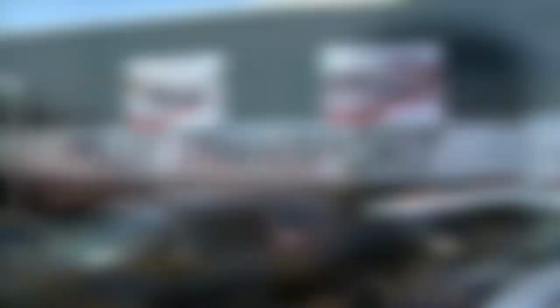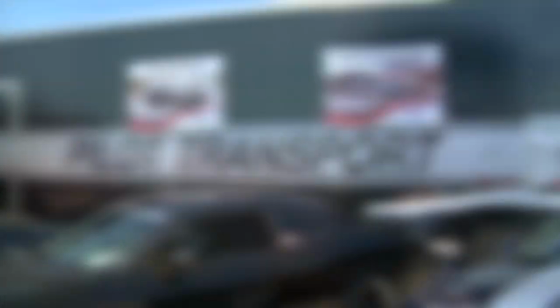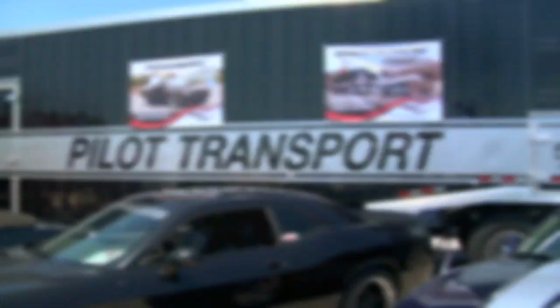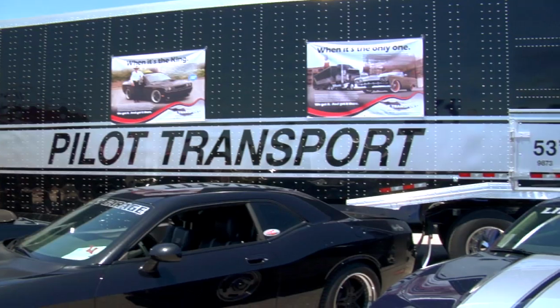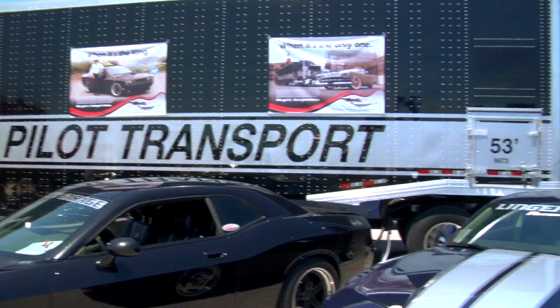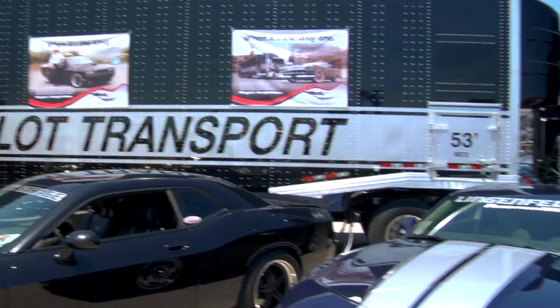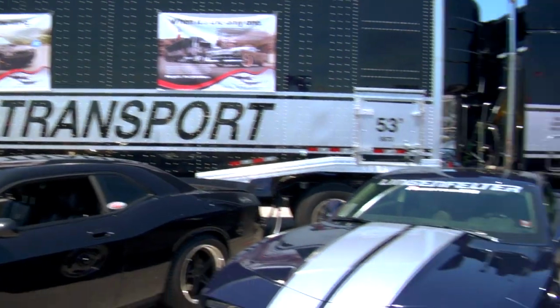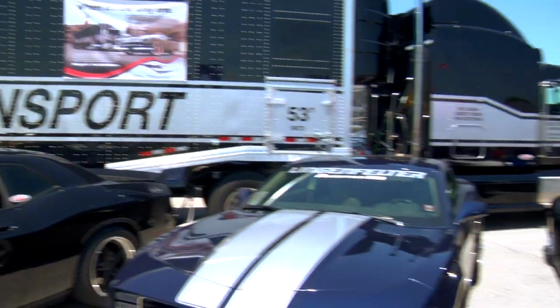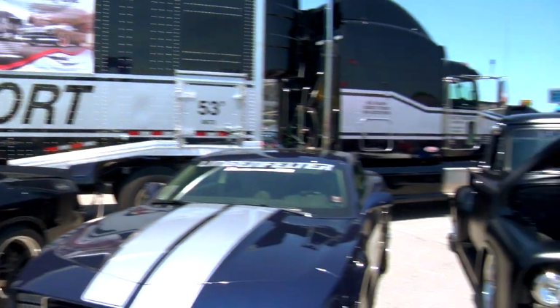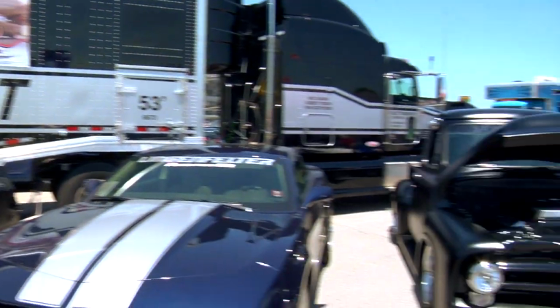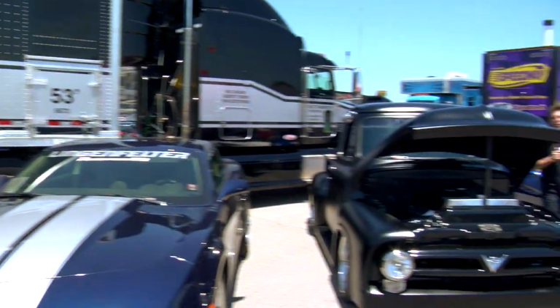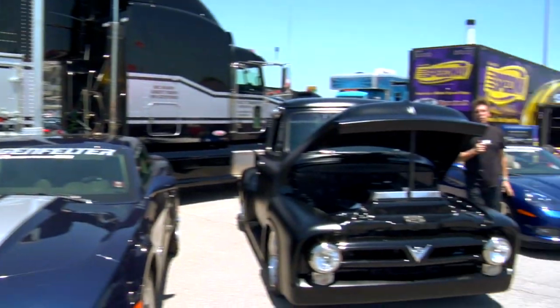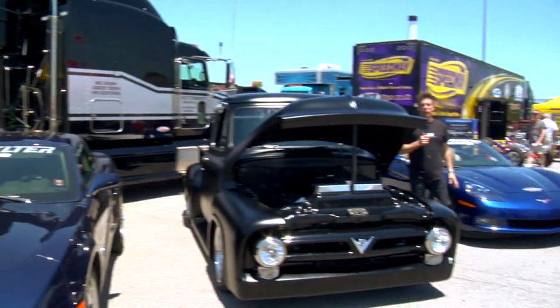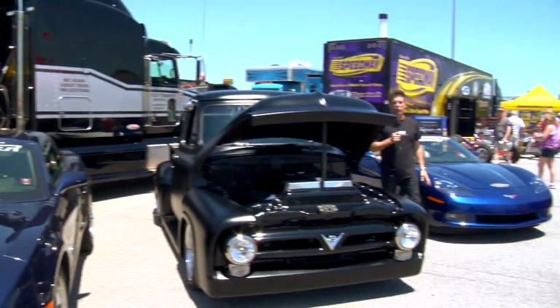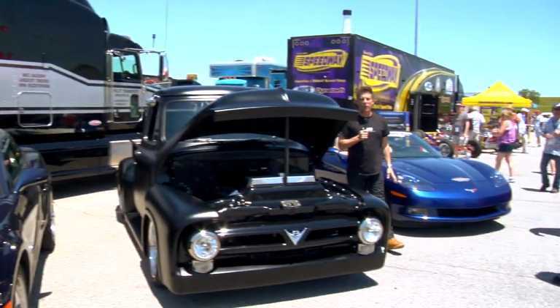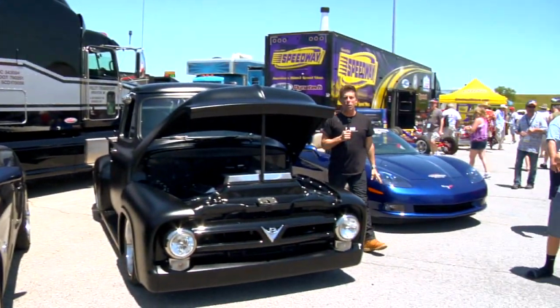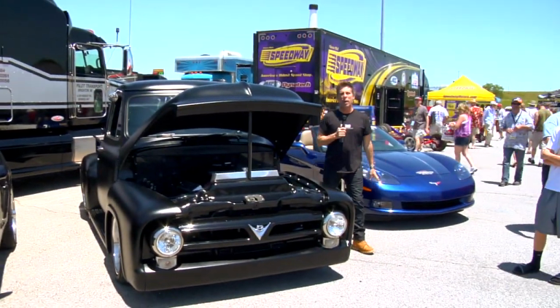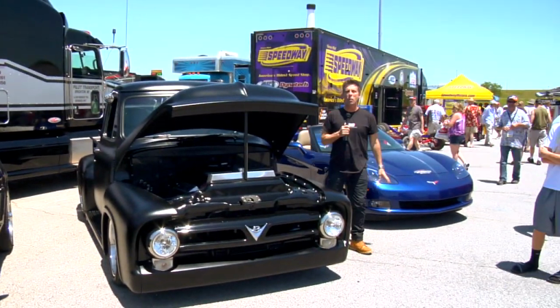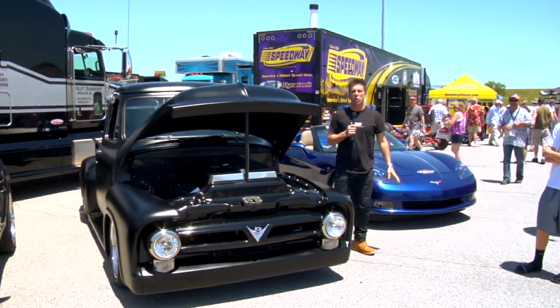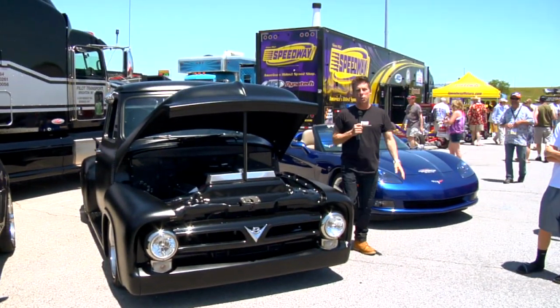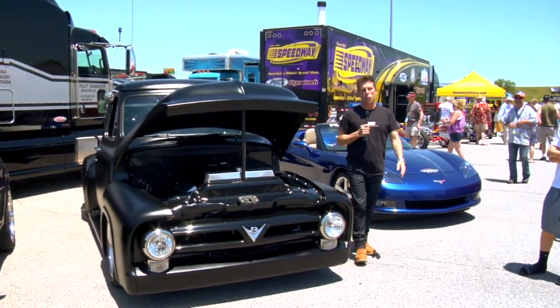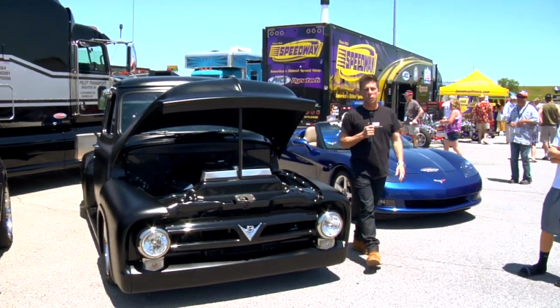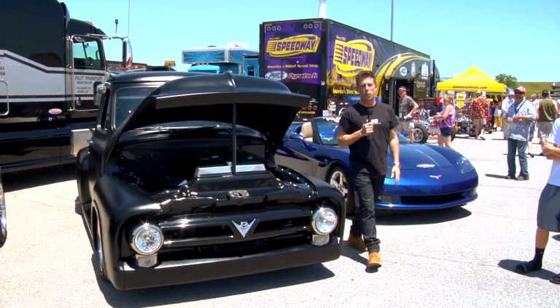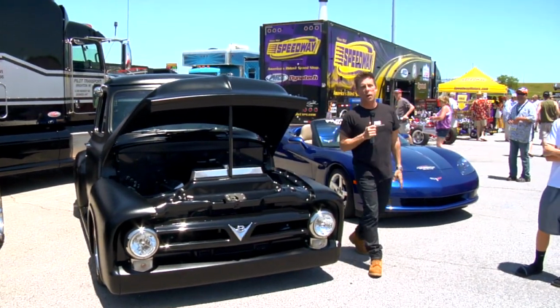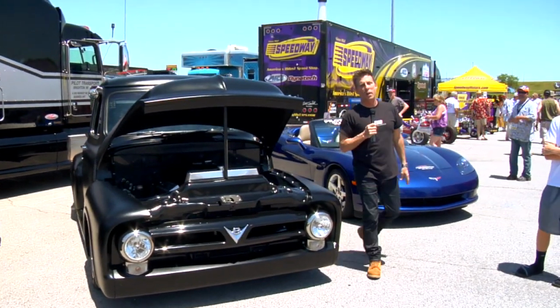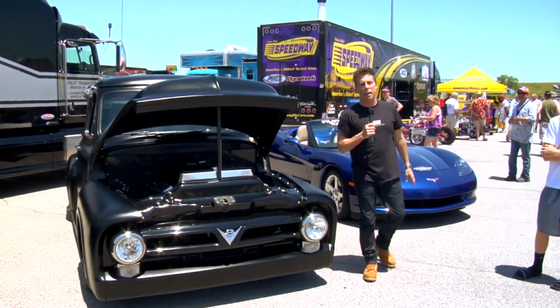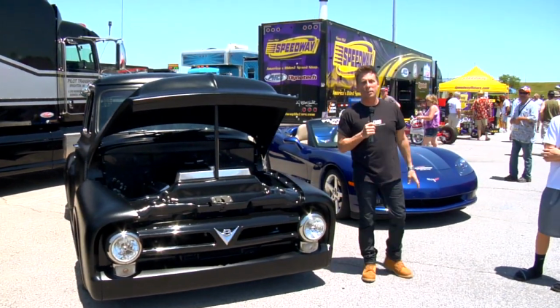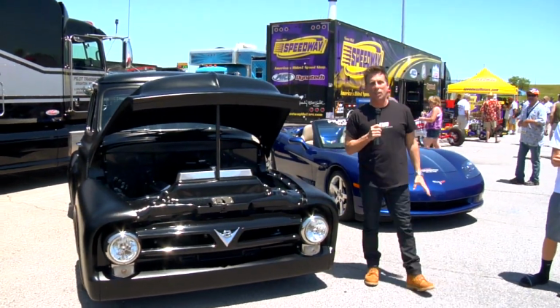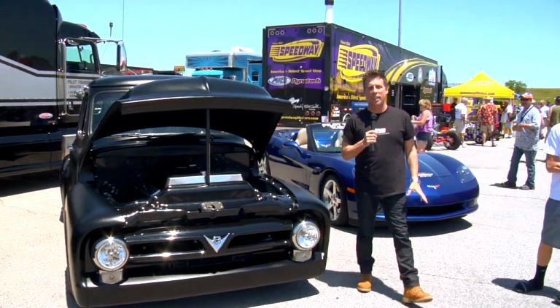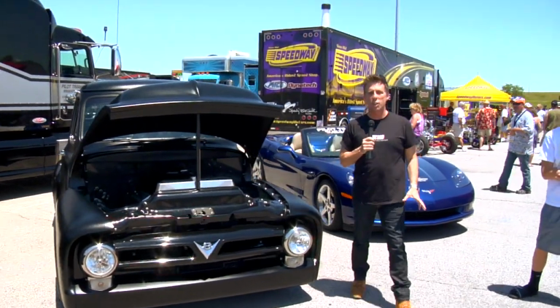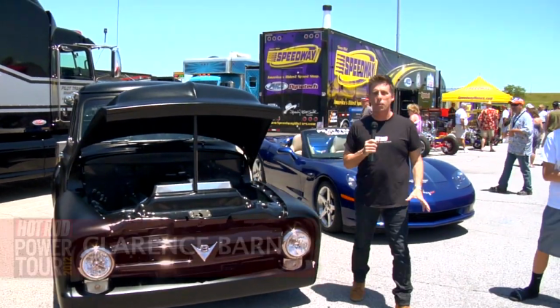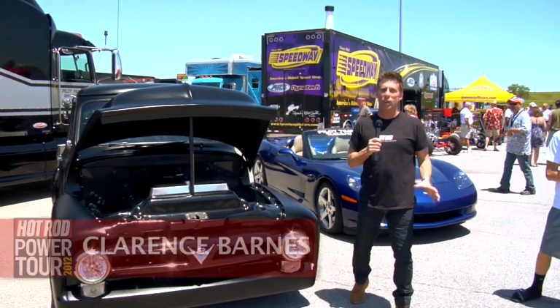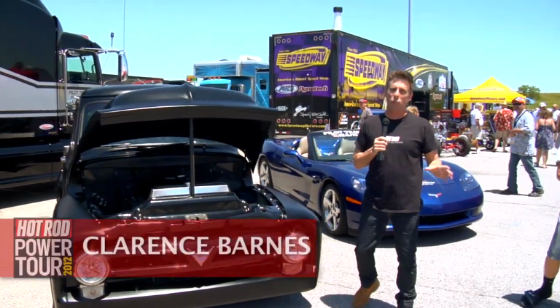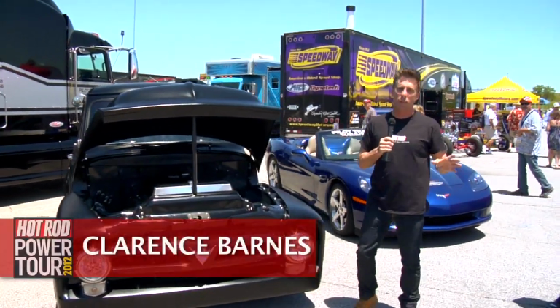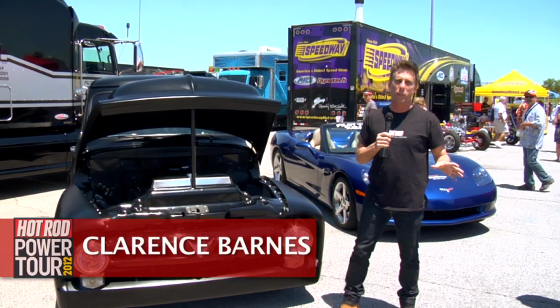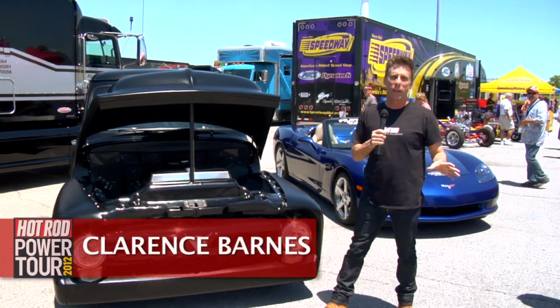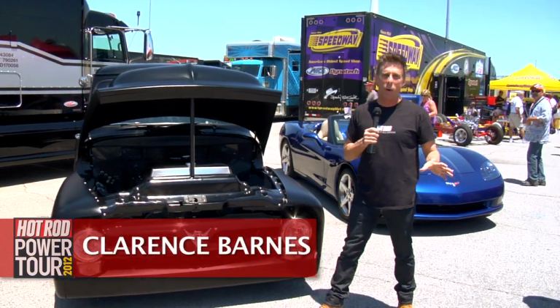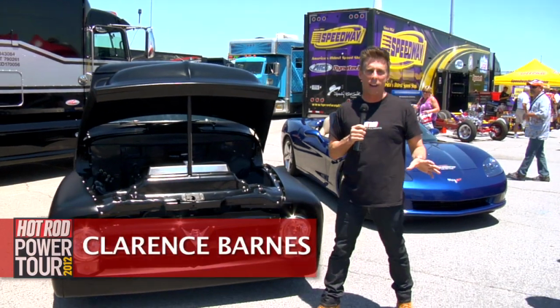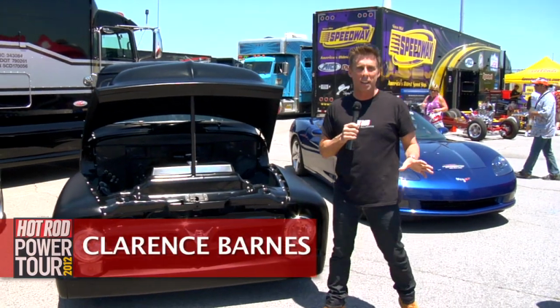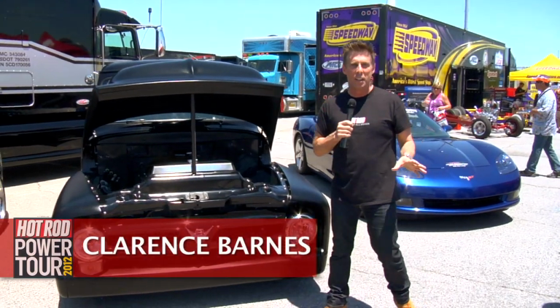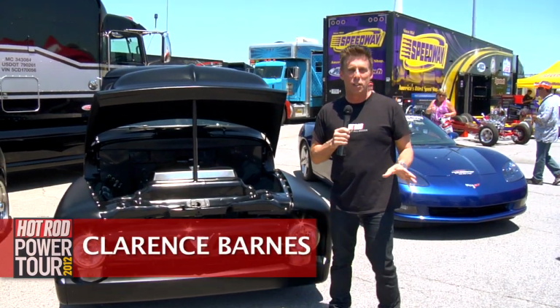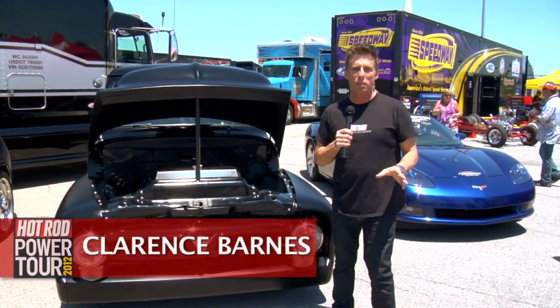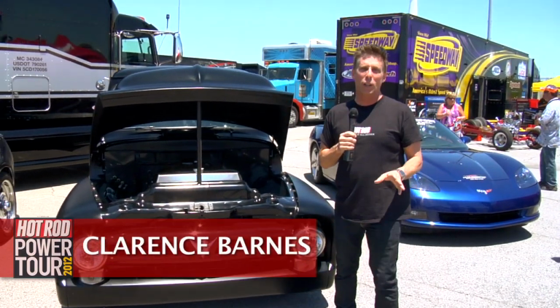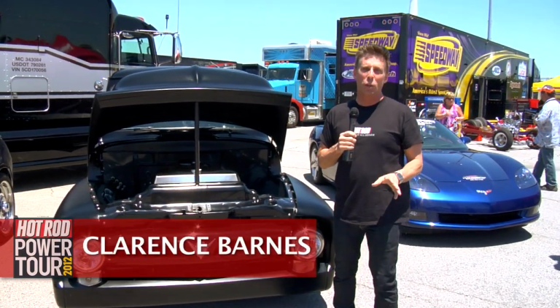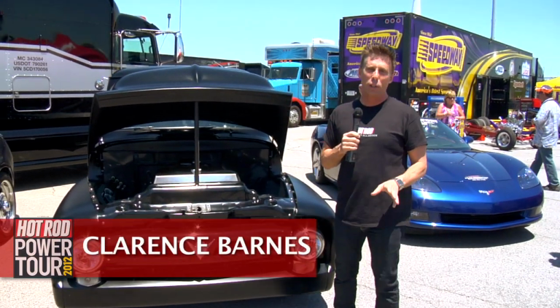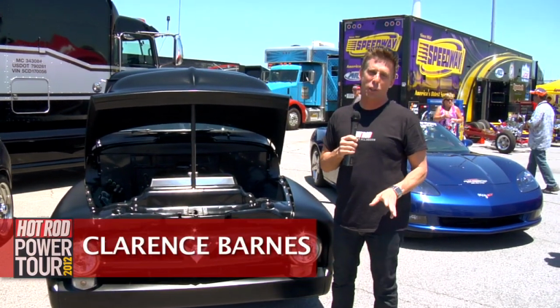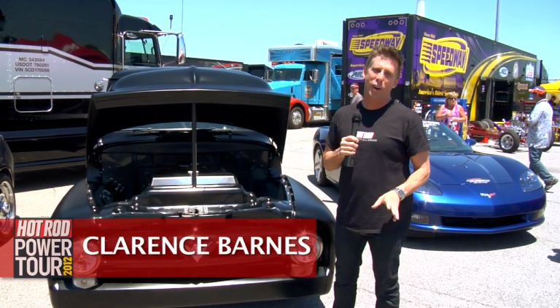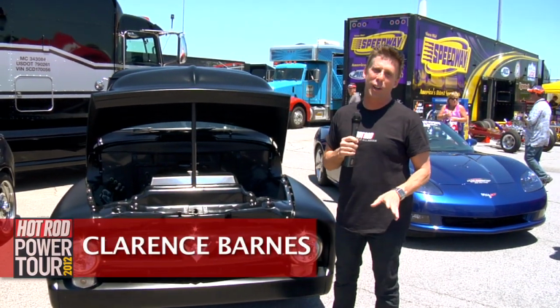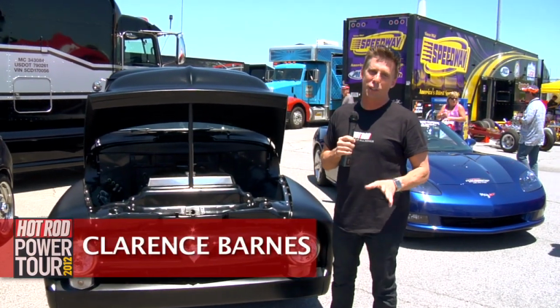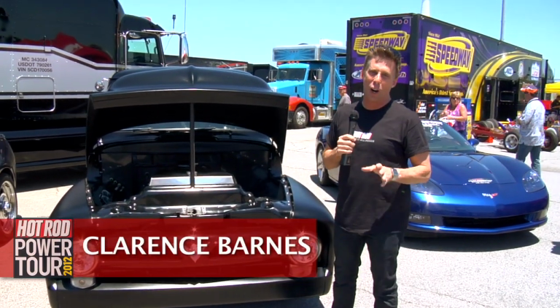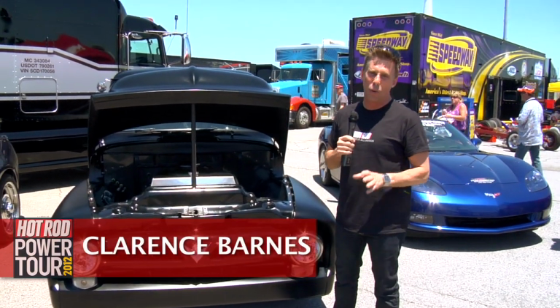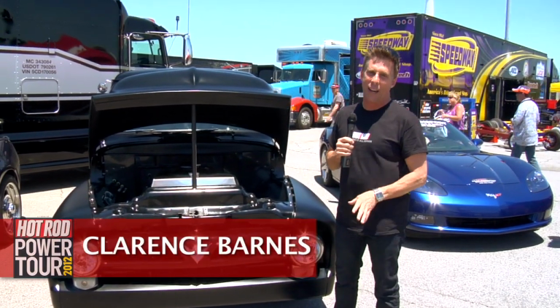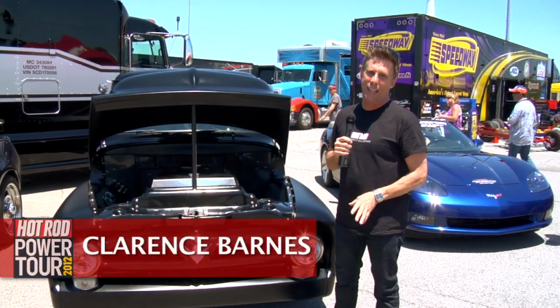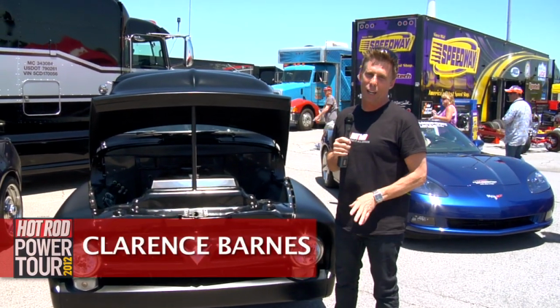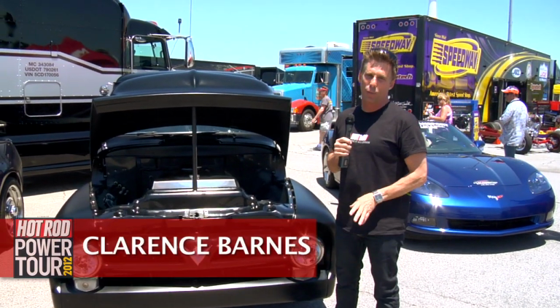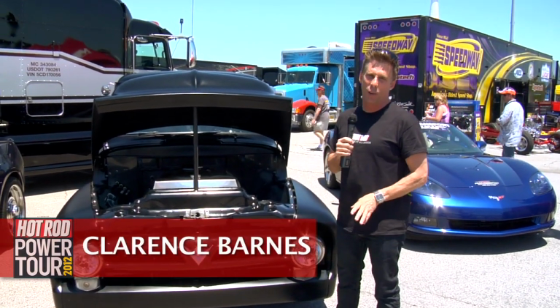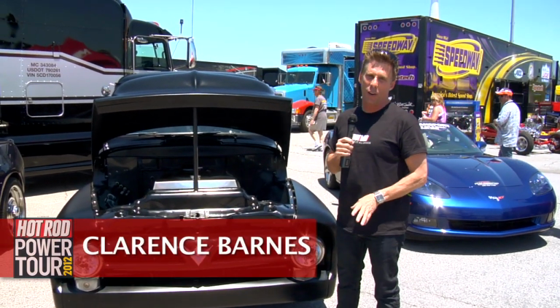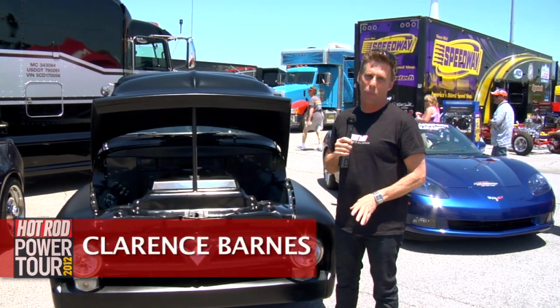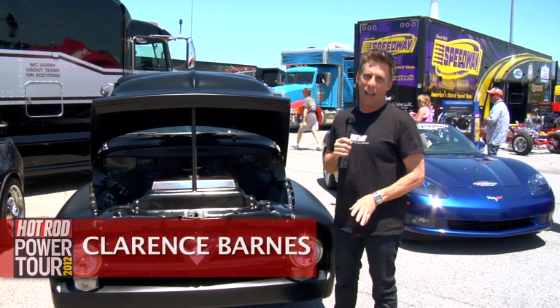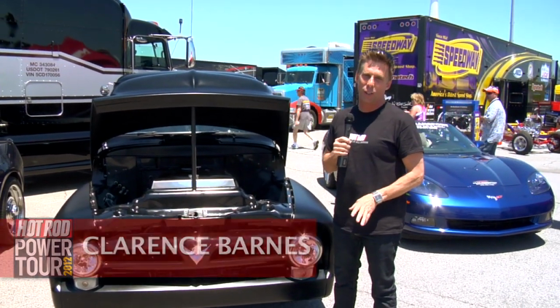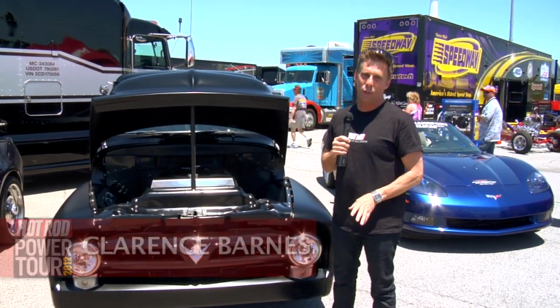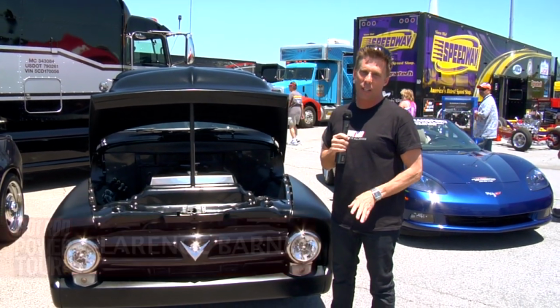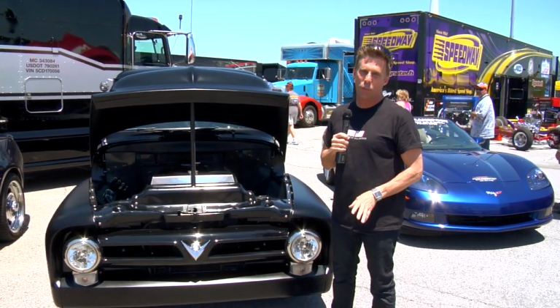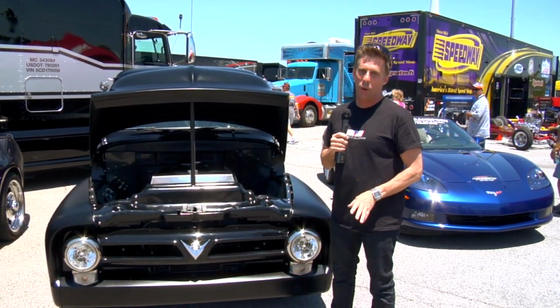Welcome to the Hot Rod Power Tour from Gateway Motorsports Park. My name is Clarence Barnes. We're in the Midway, and some of the coolest cars are right here in front of Pilot Transport.